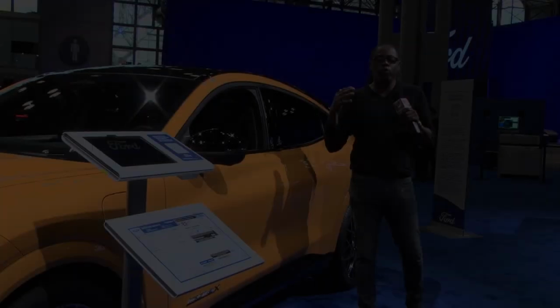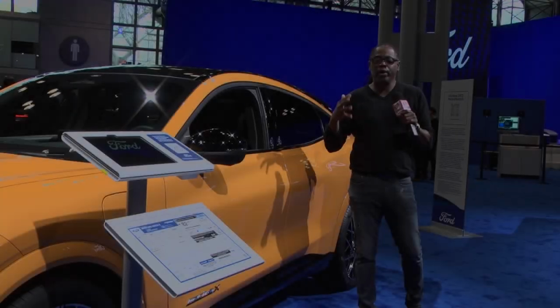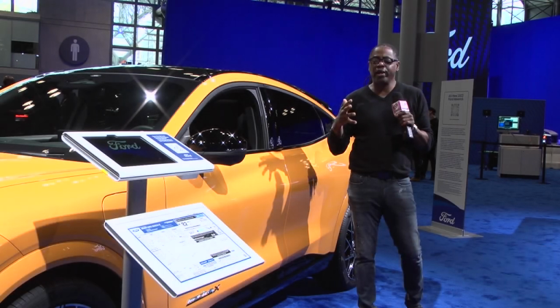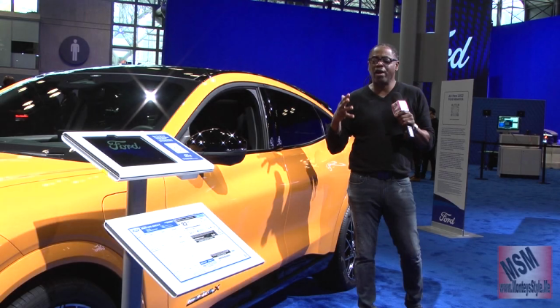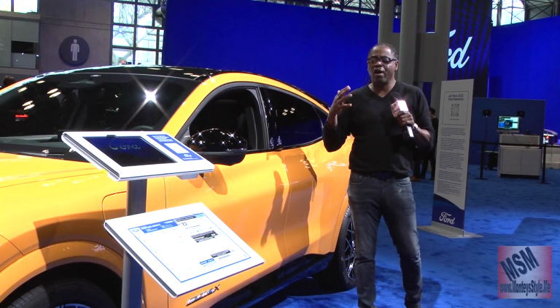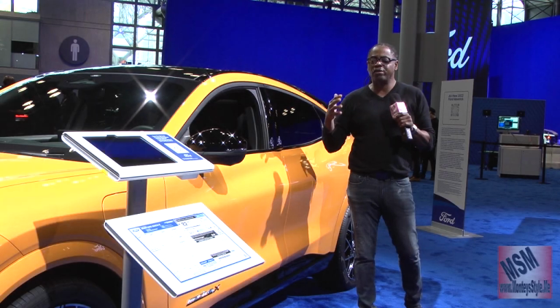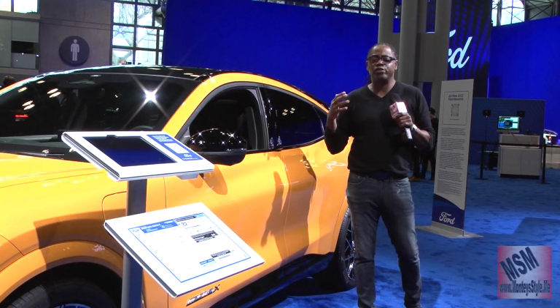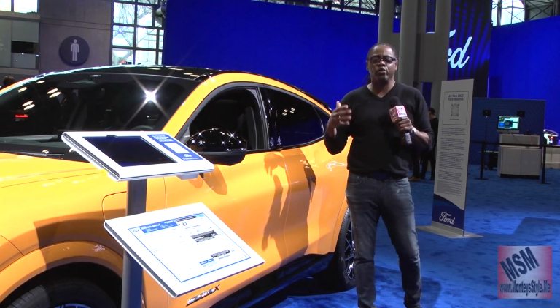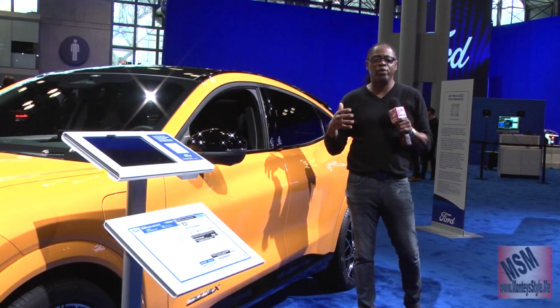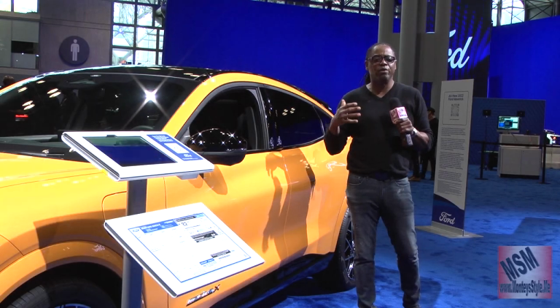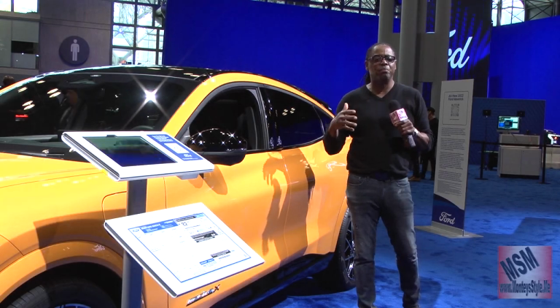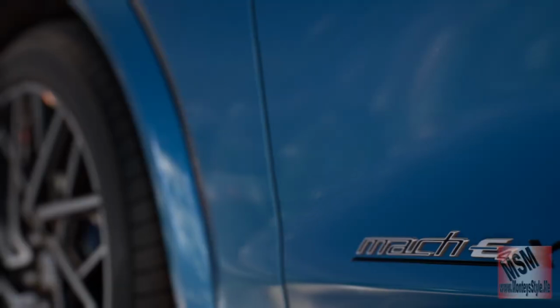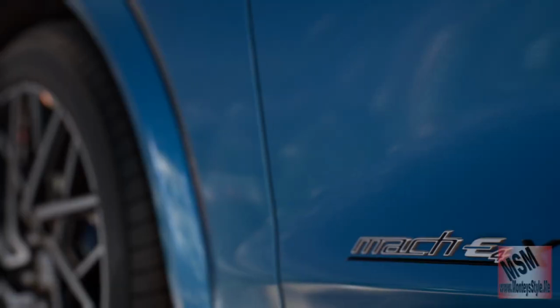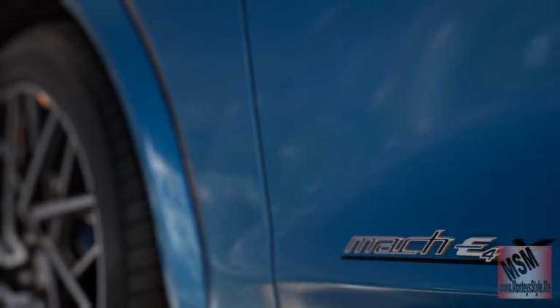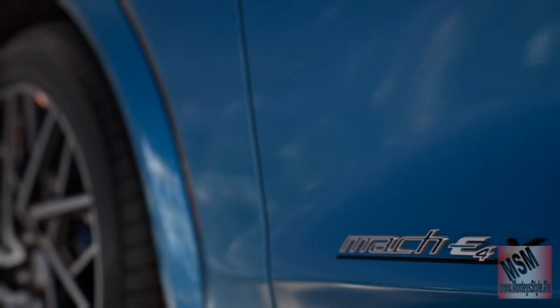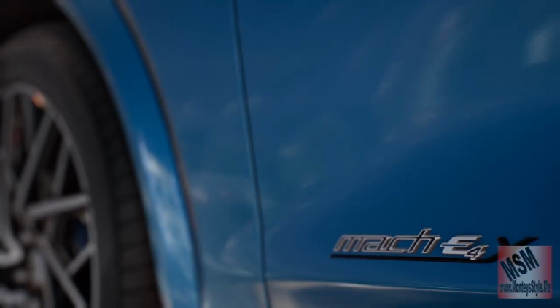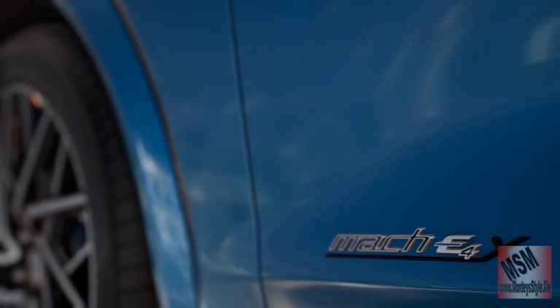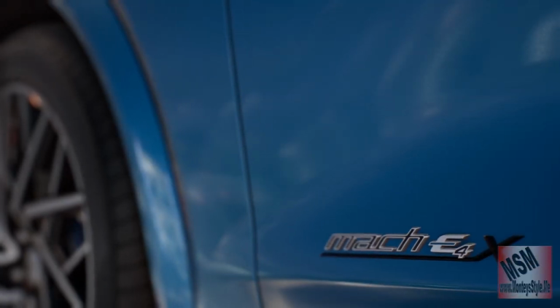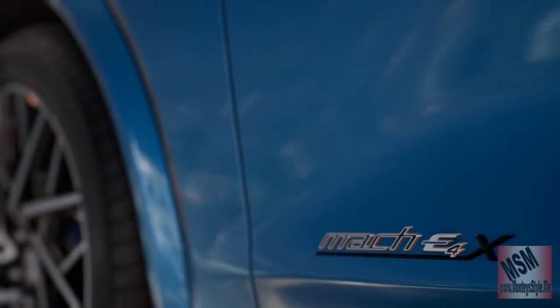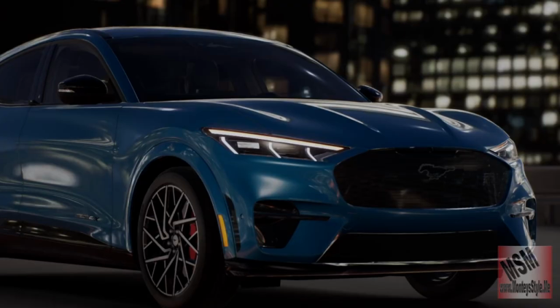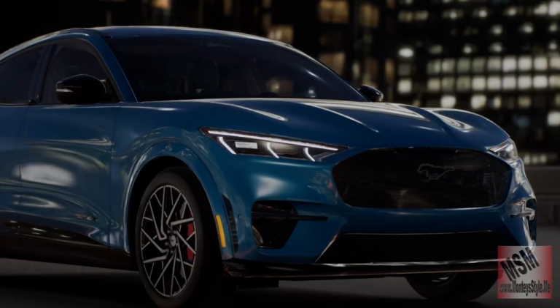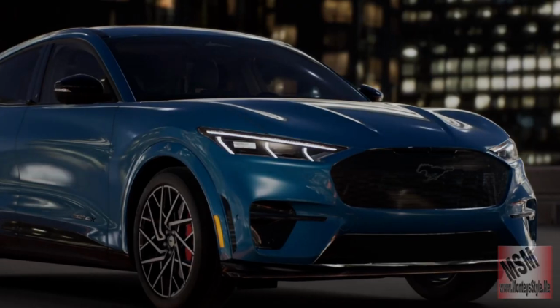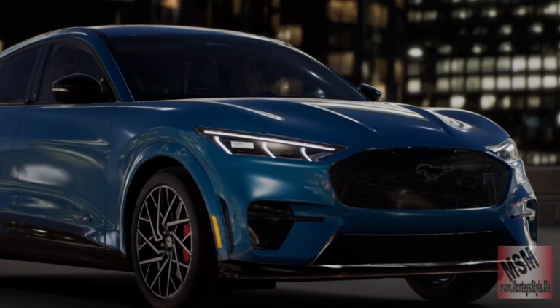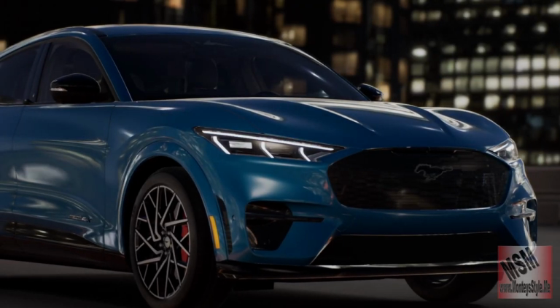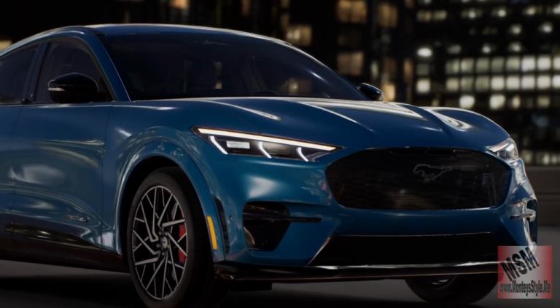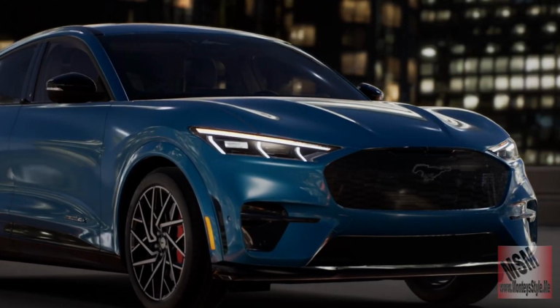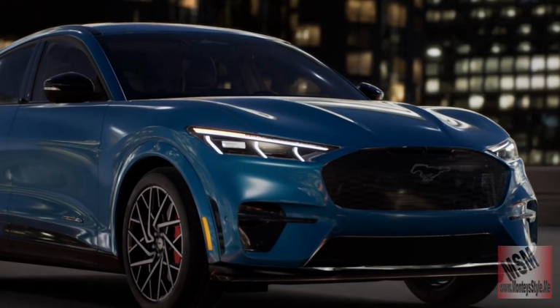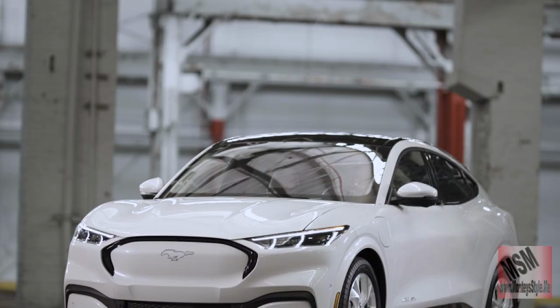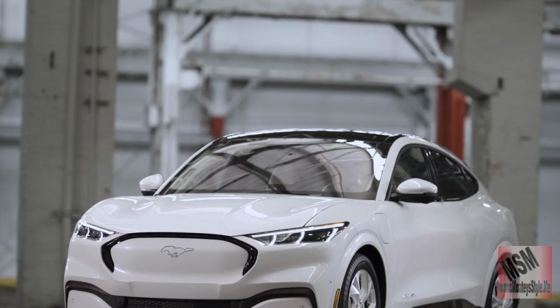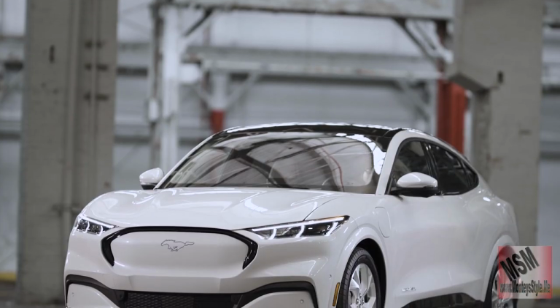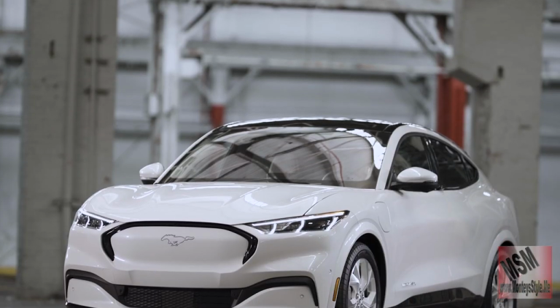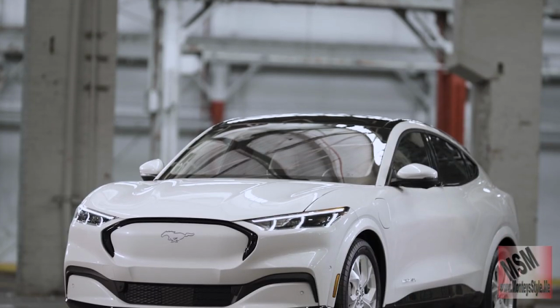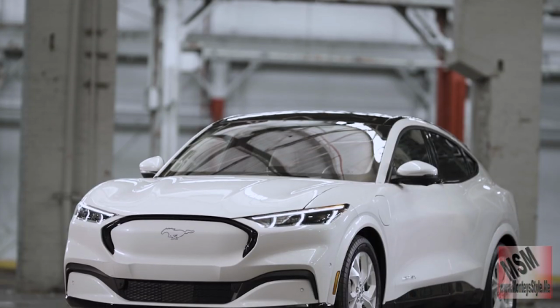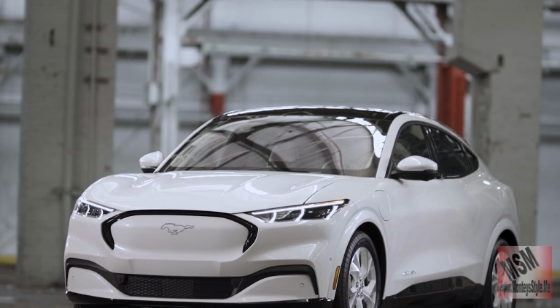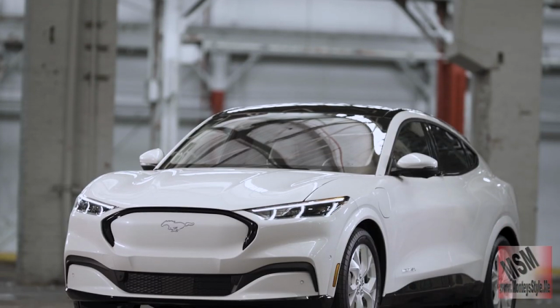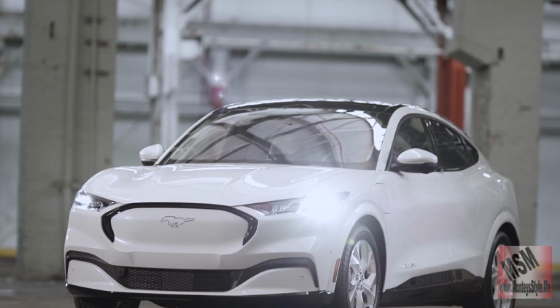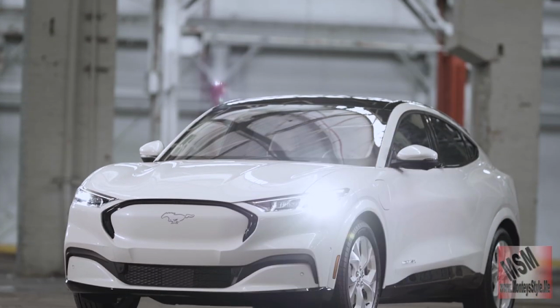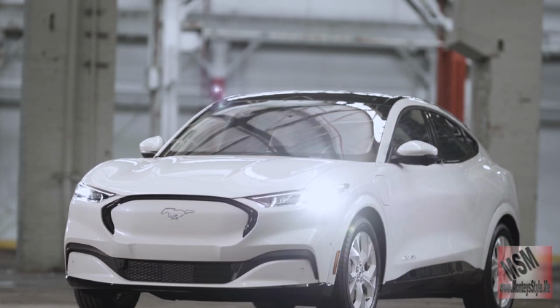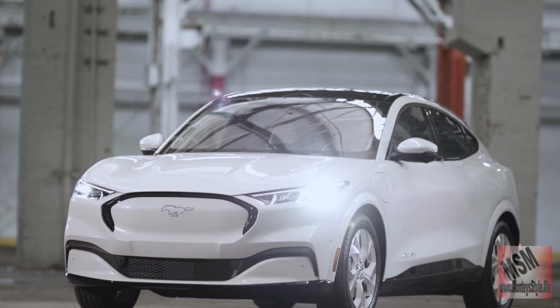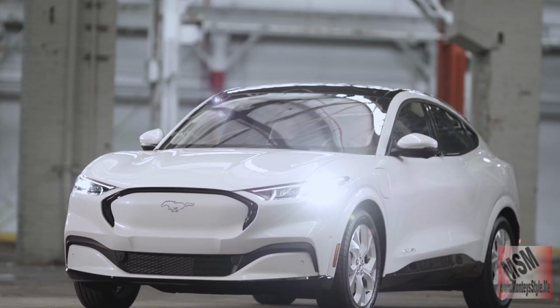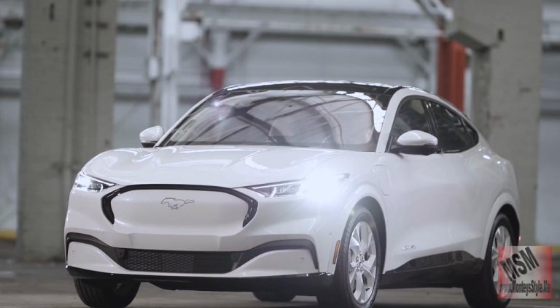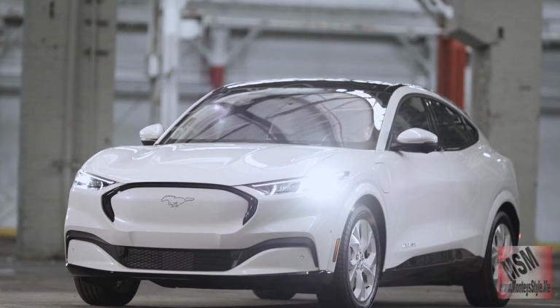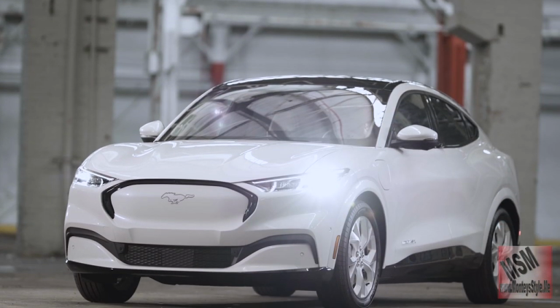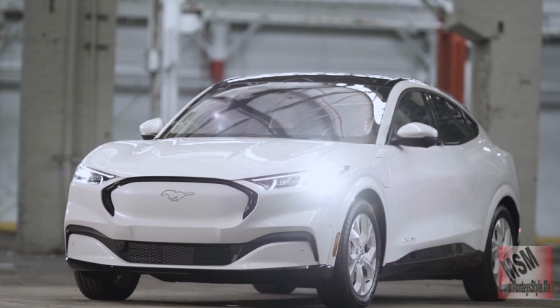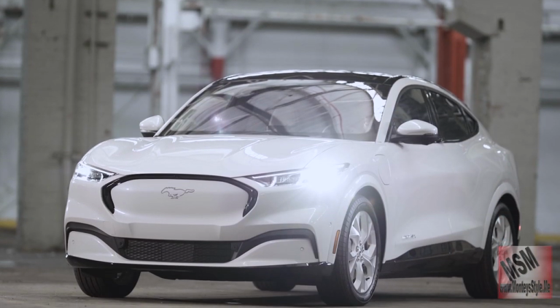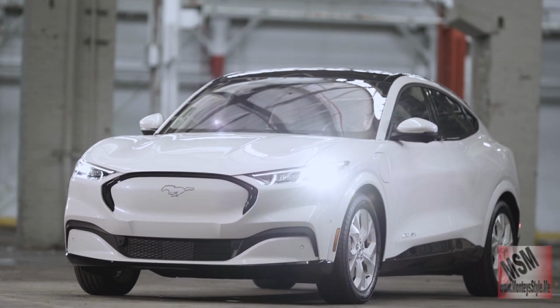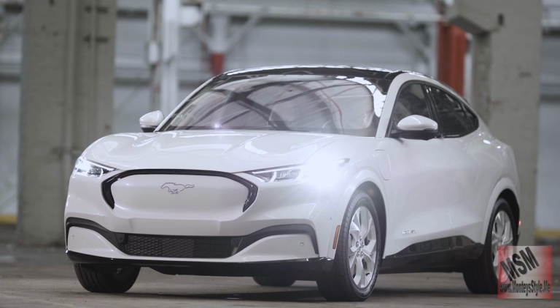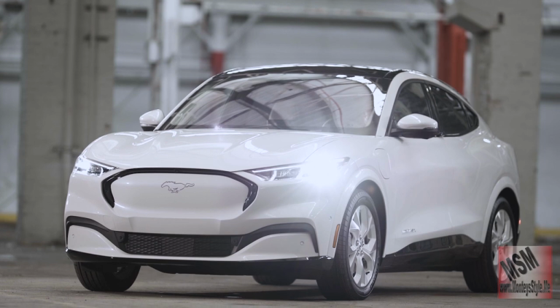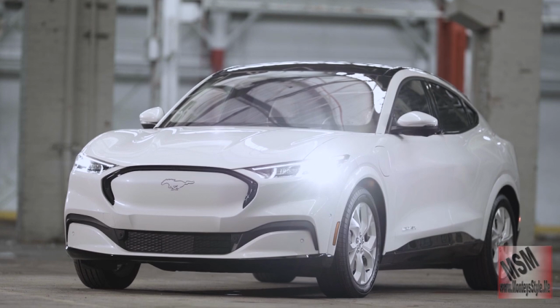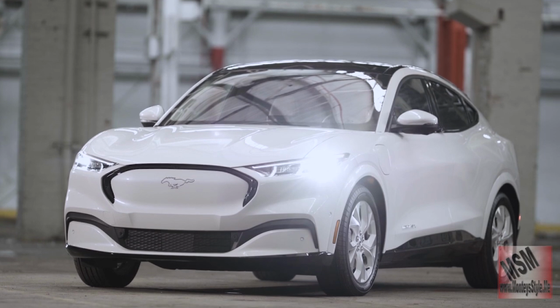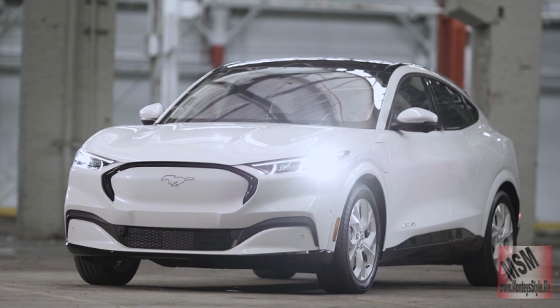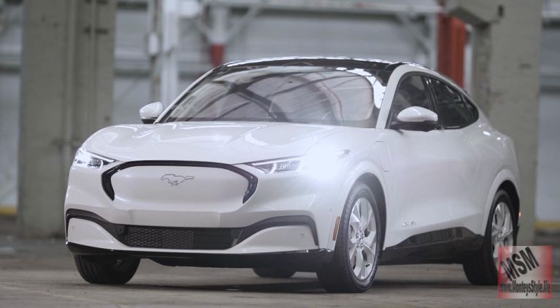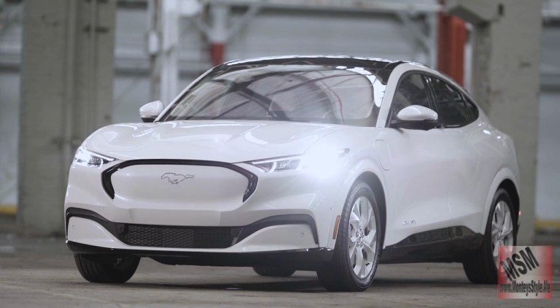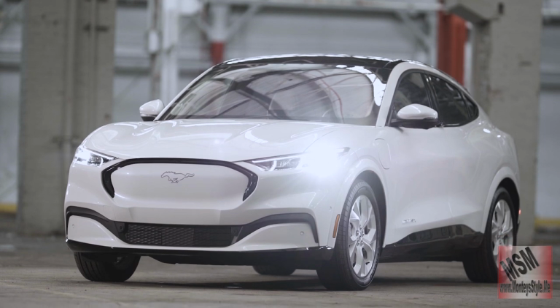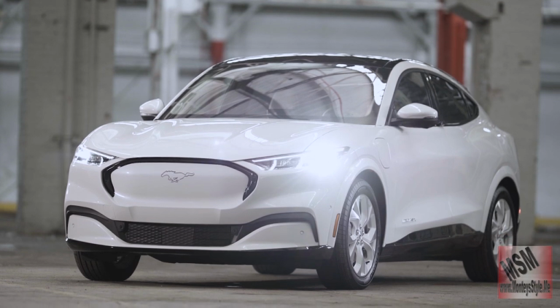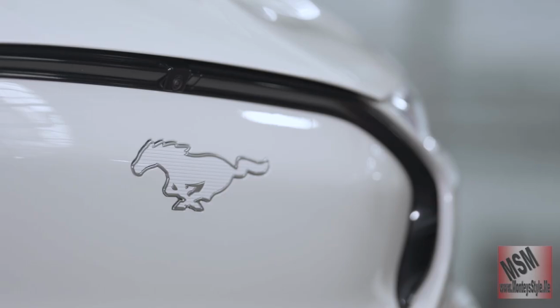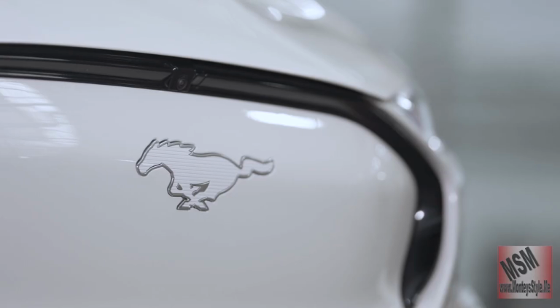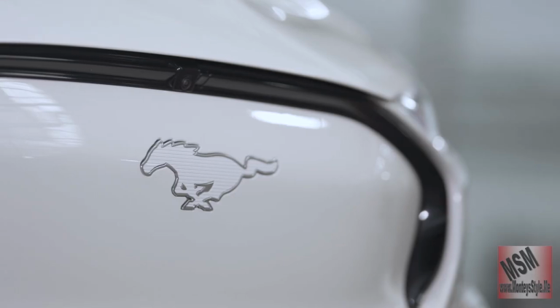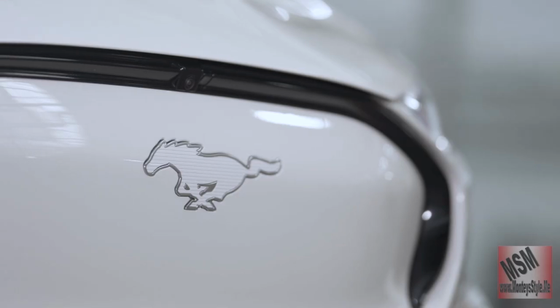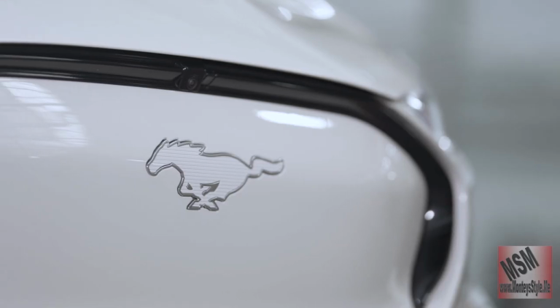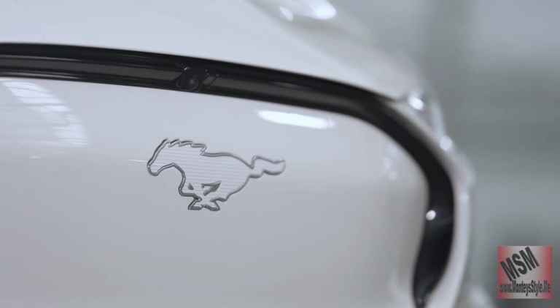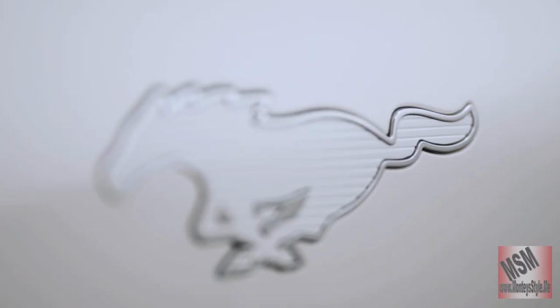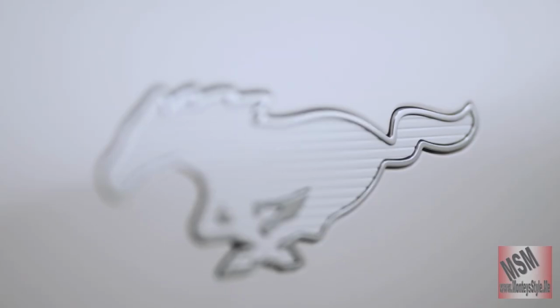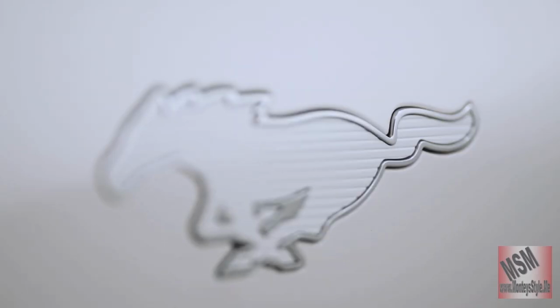We are doing the Mach-E. This vehicle is all electric. This is their small SUV — it's a Mustang.